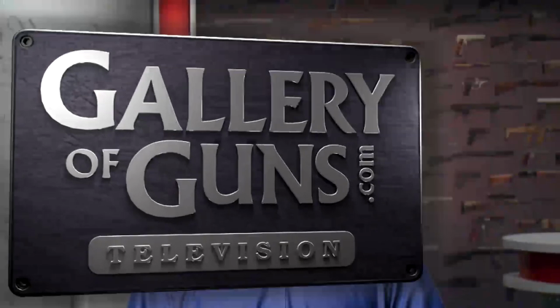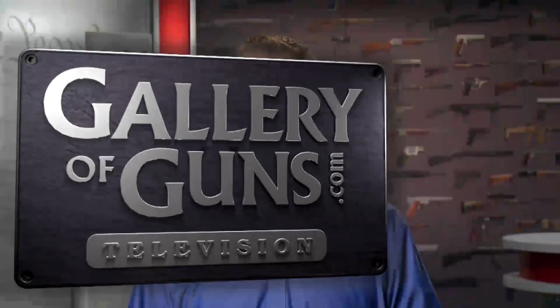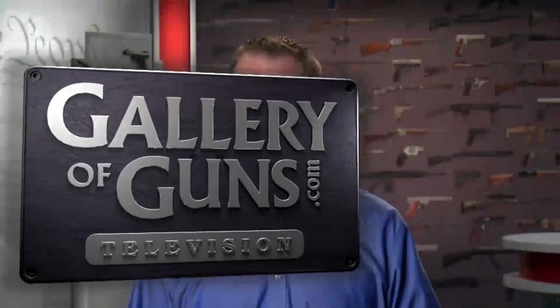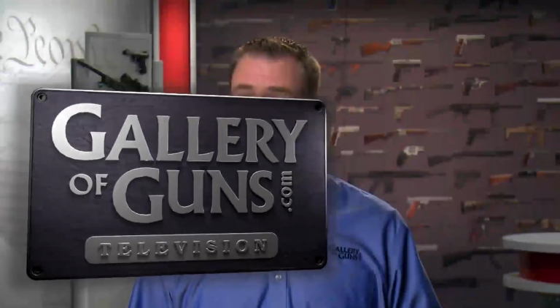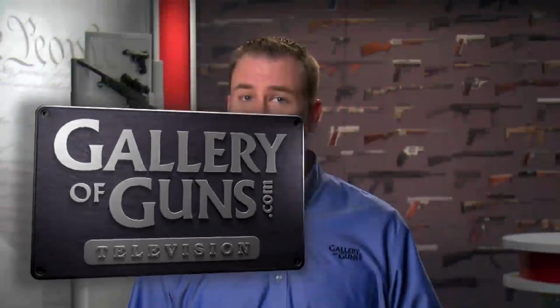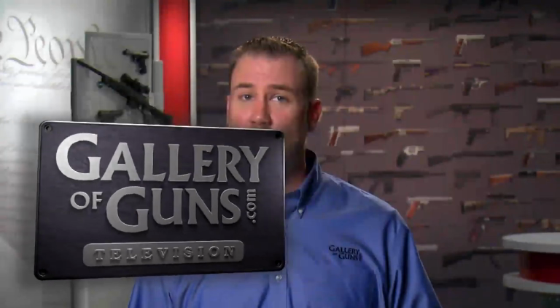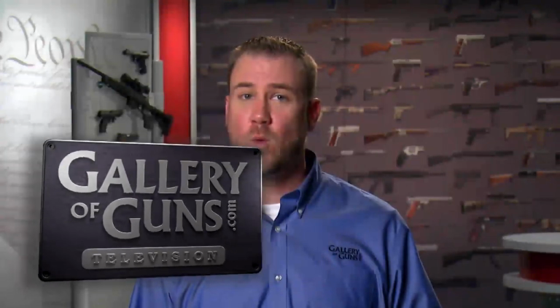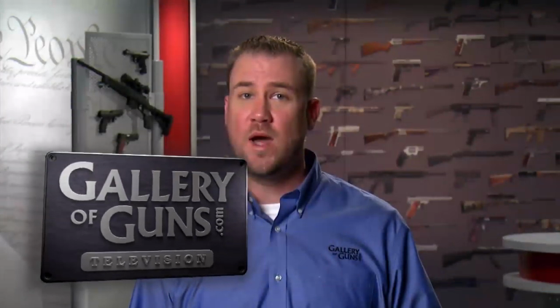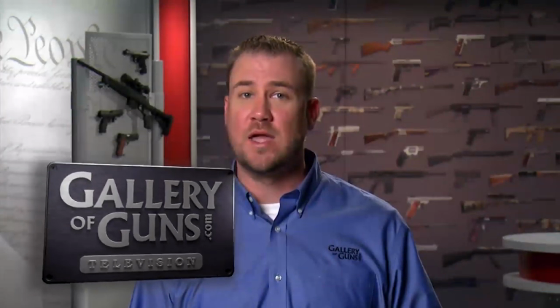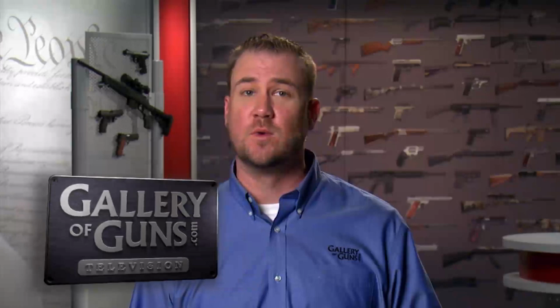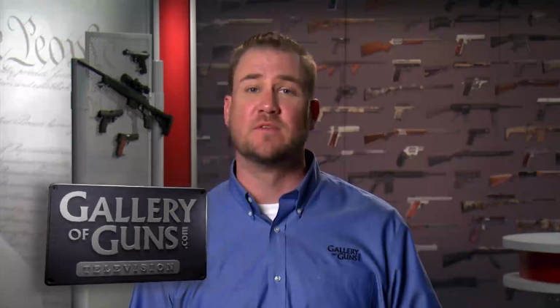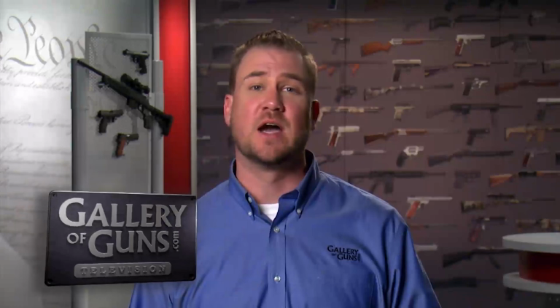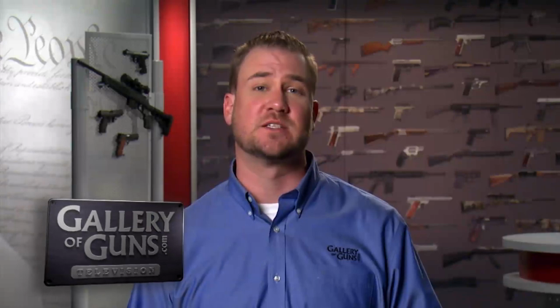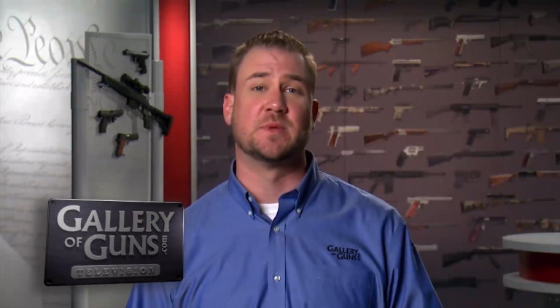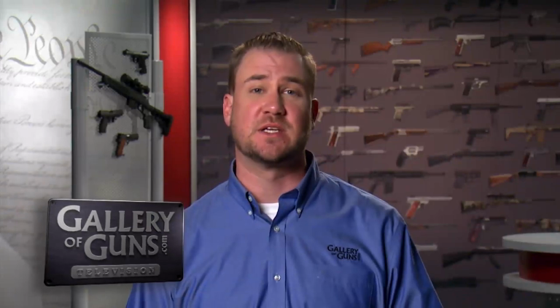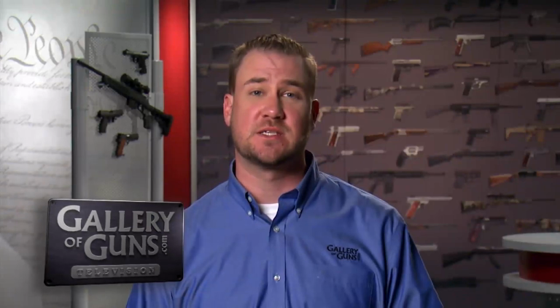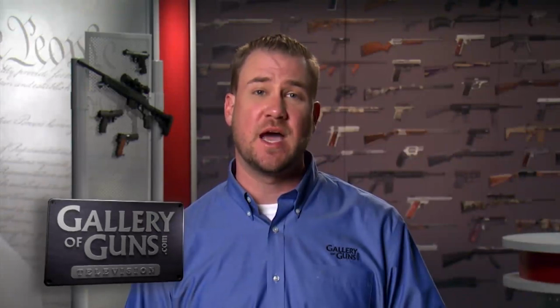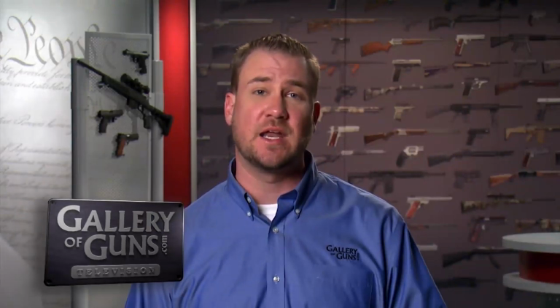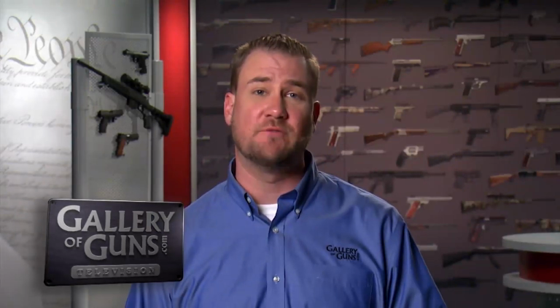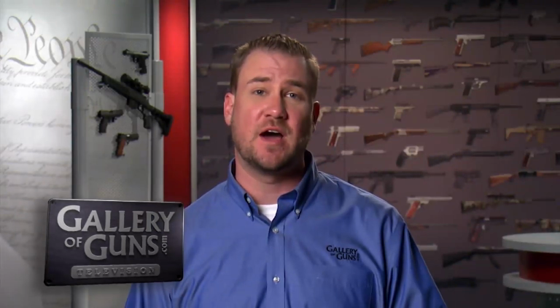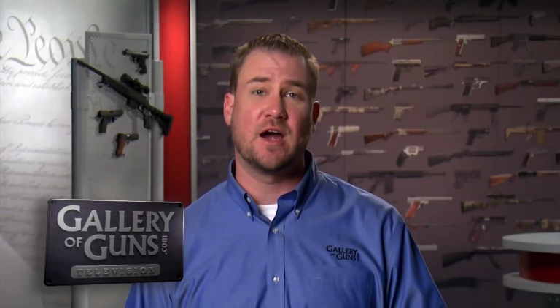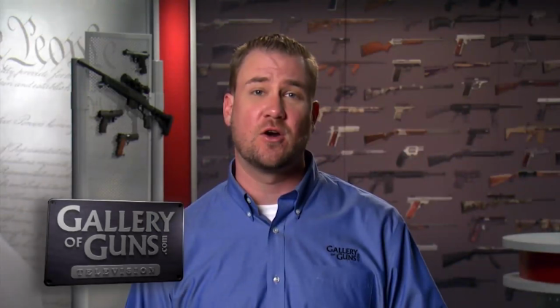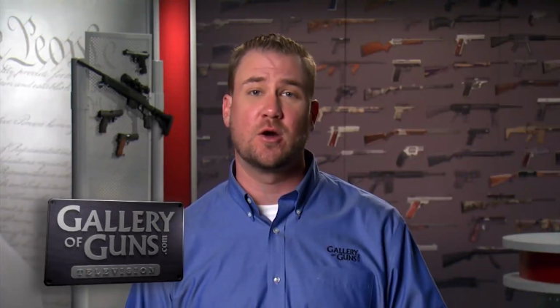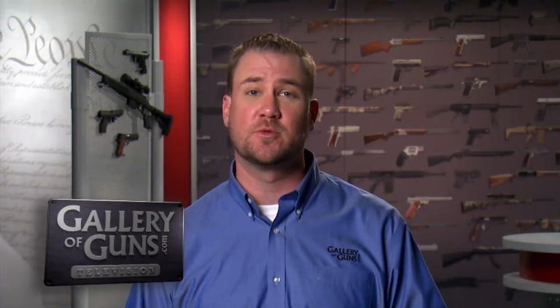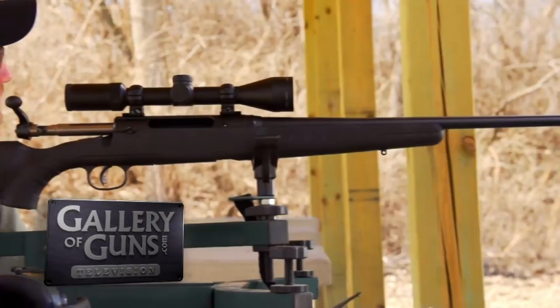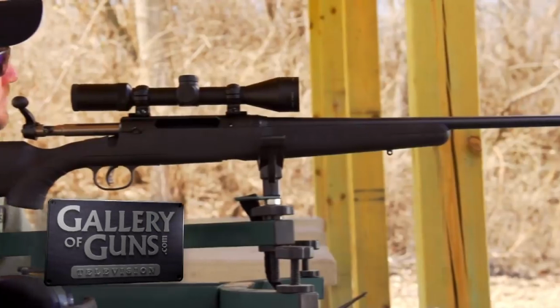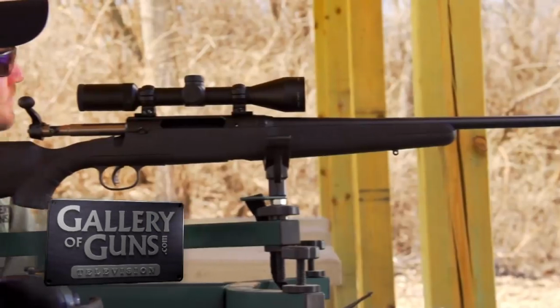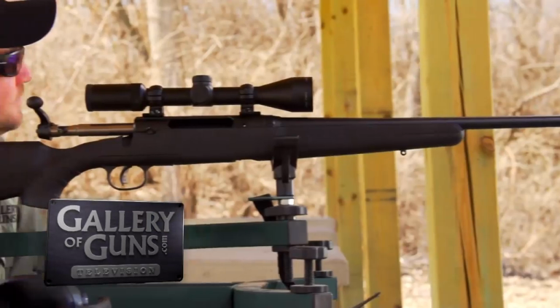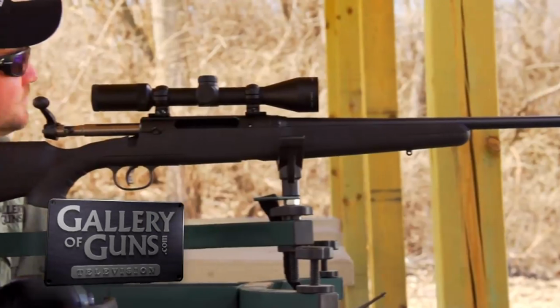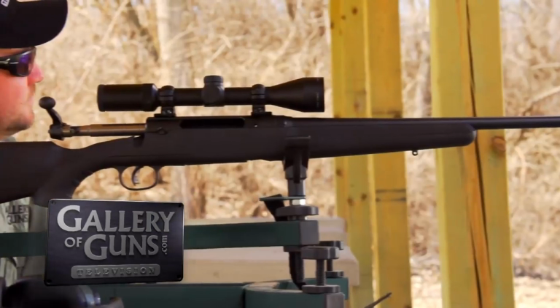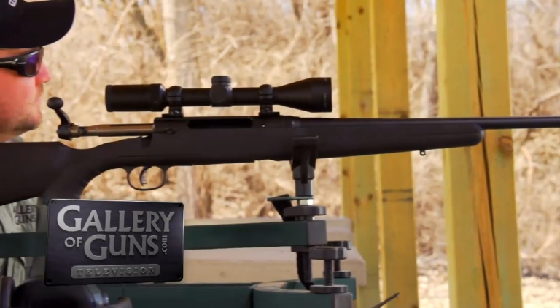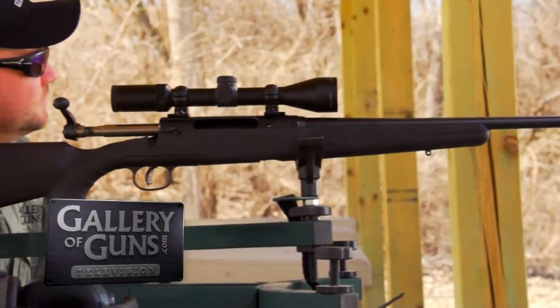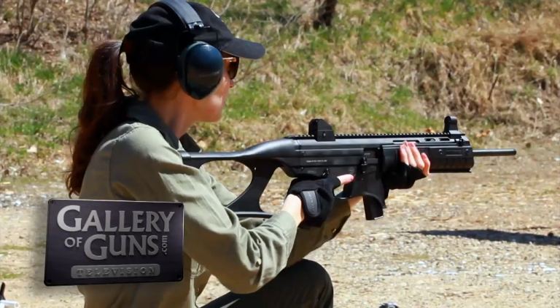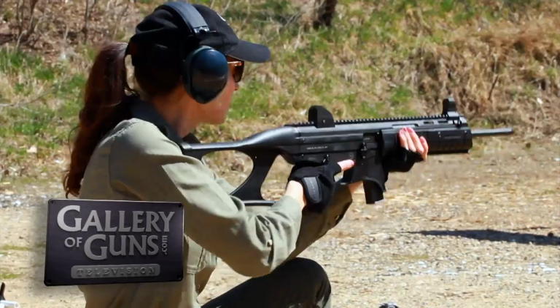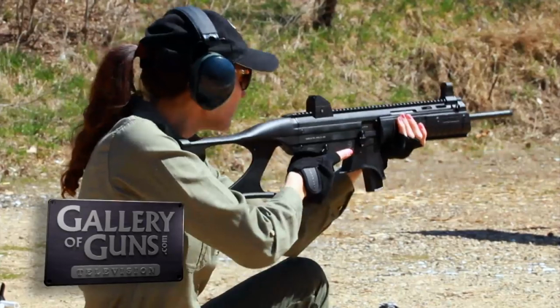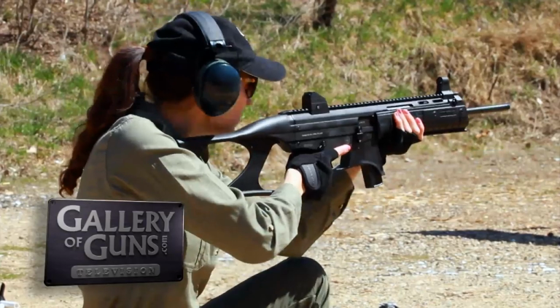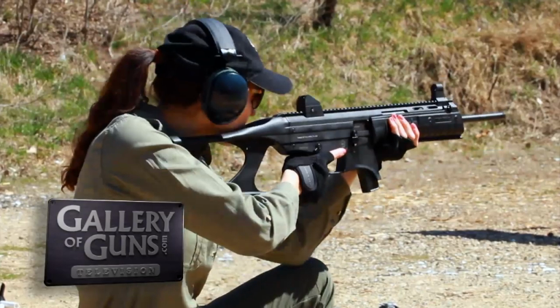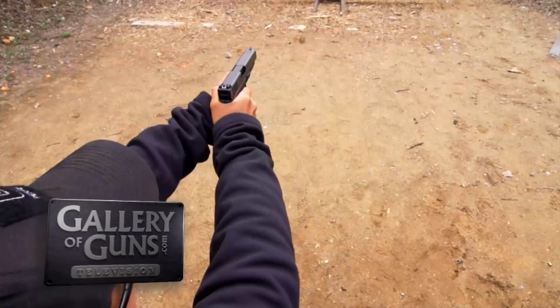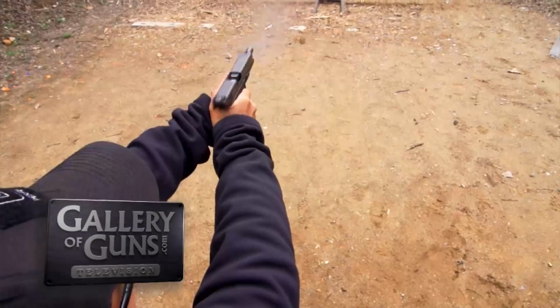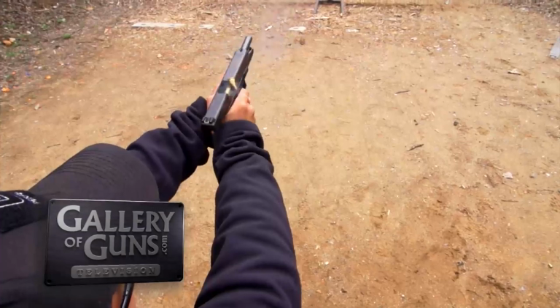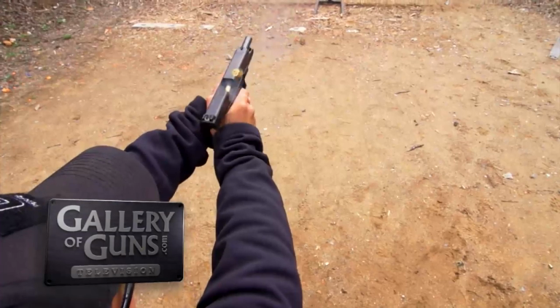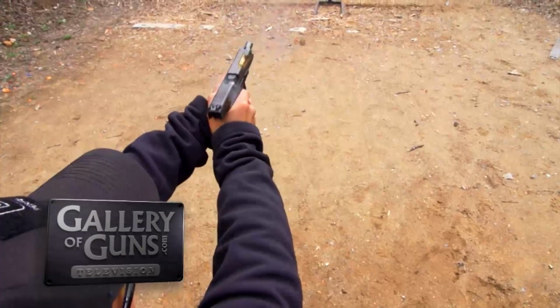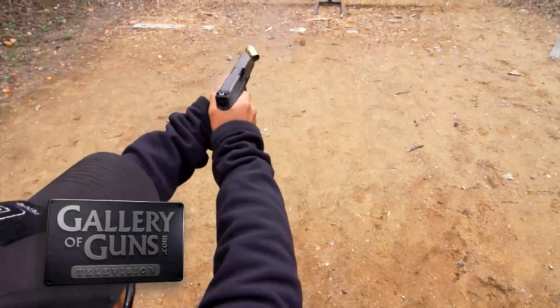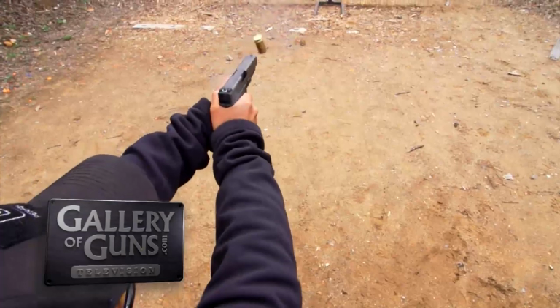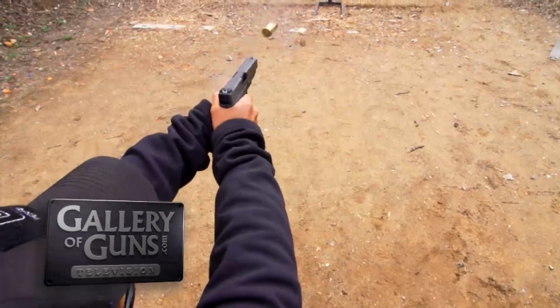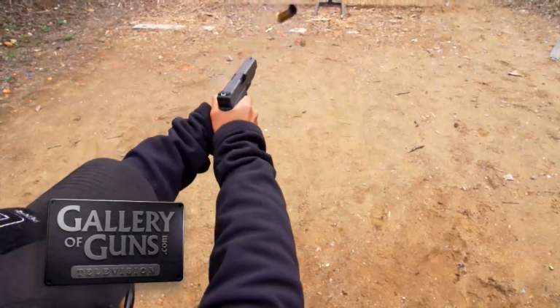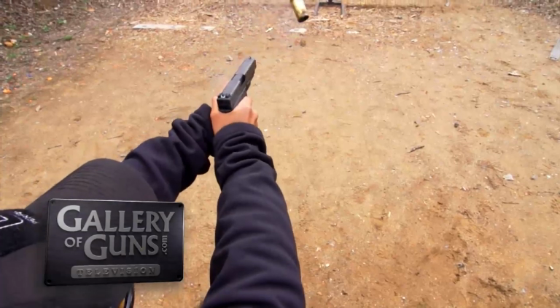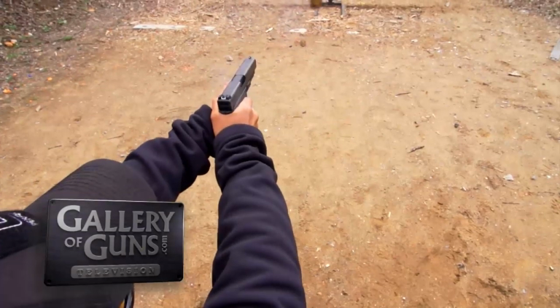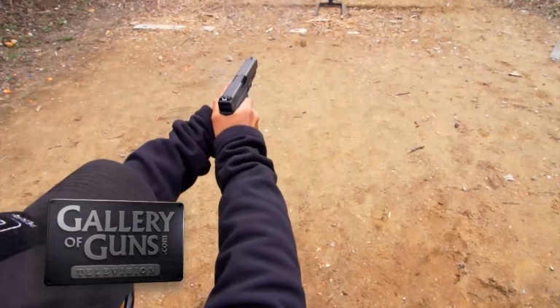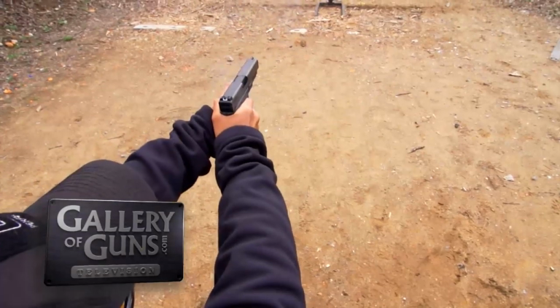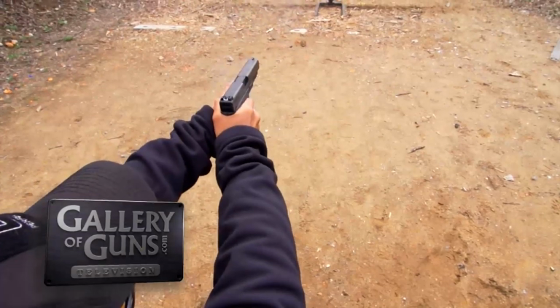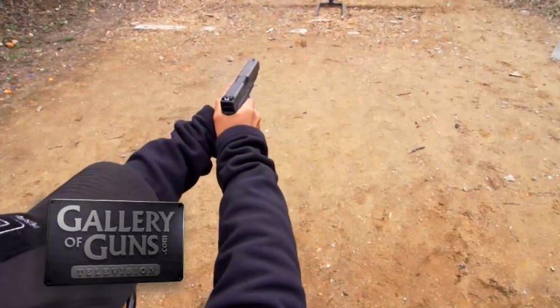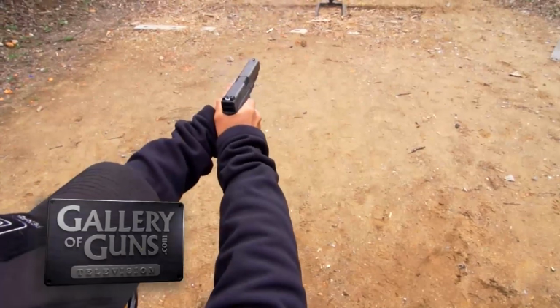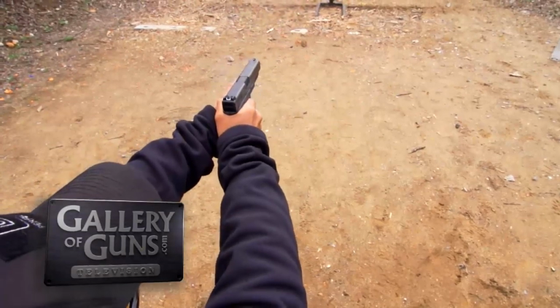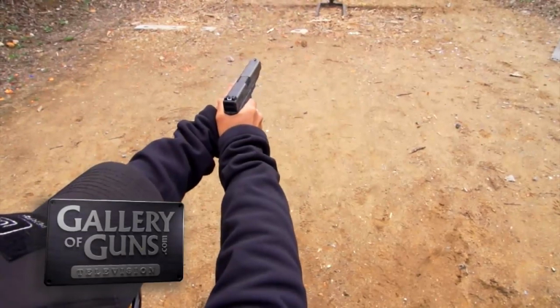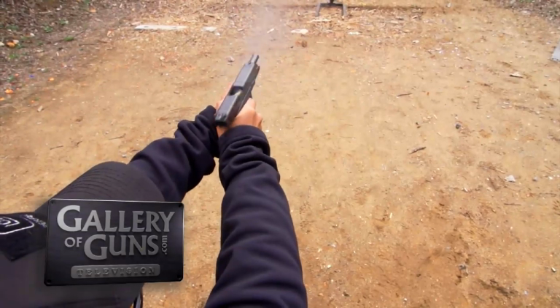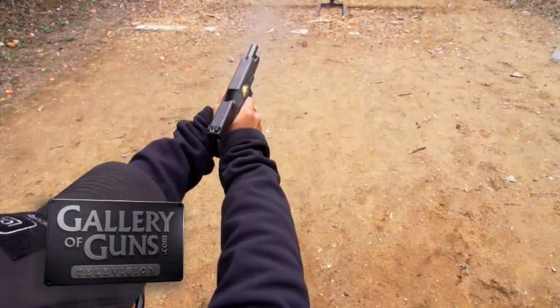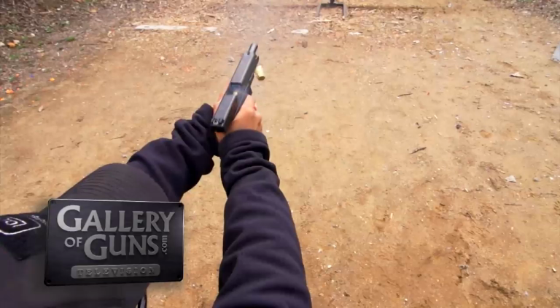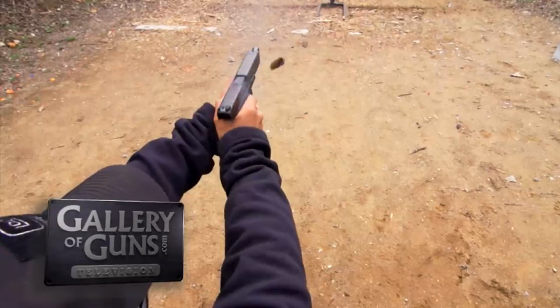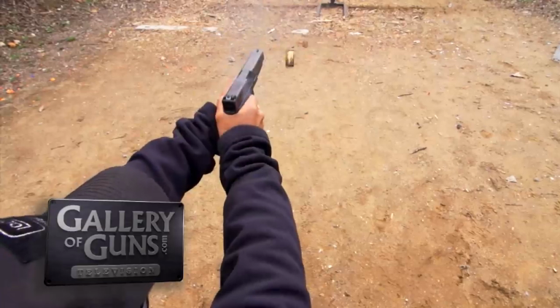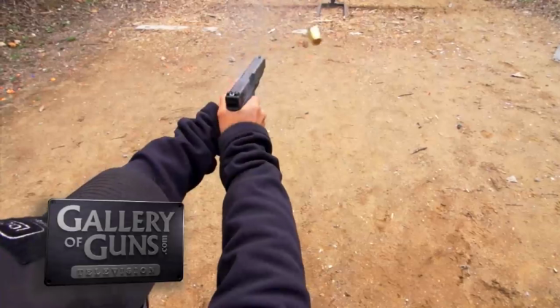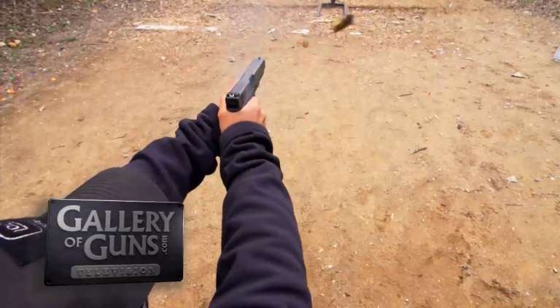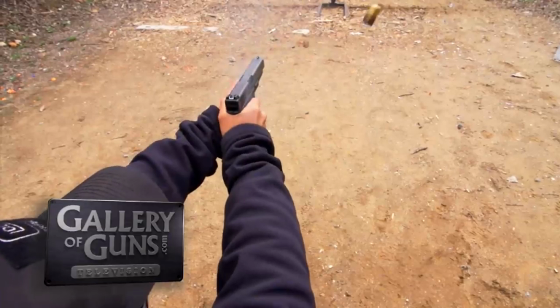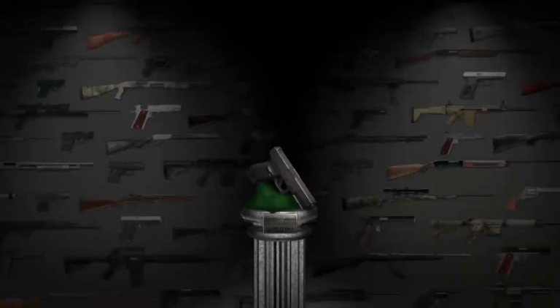Don't go away — we've got some exciting firearms from Savage, Taurus, and Glock headed your way on Gallery of Guns.